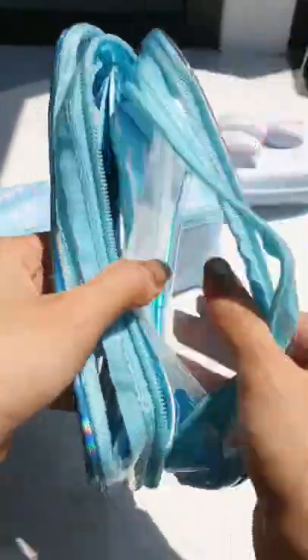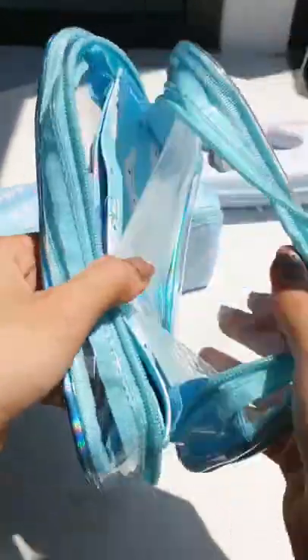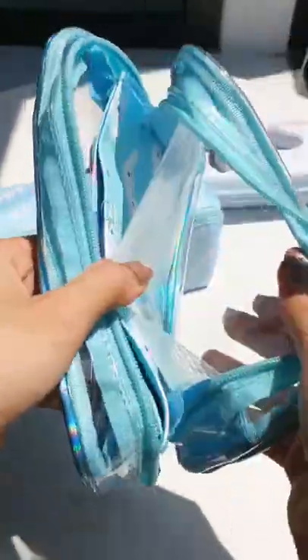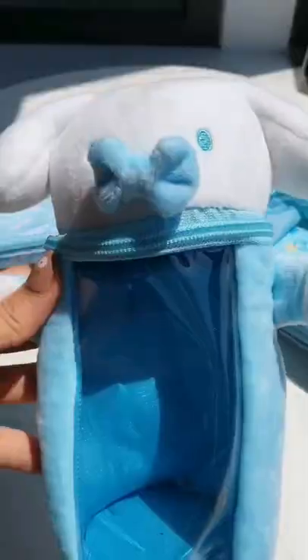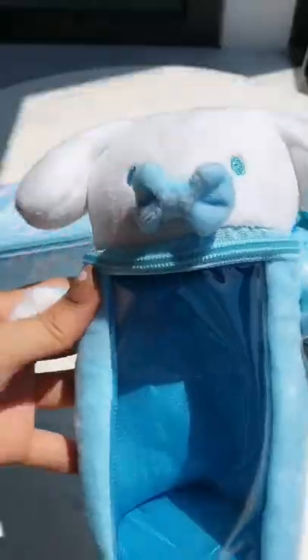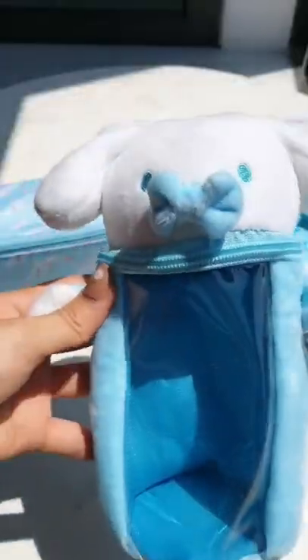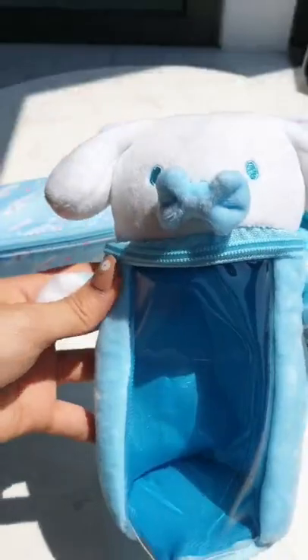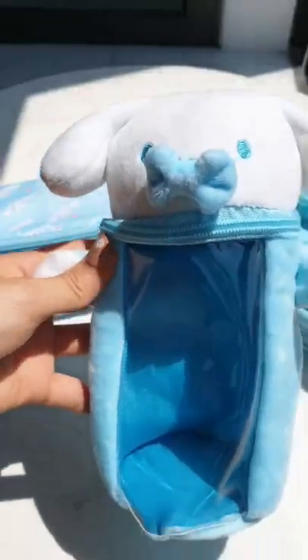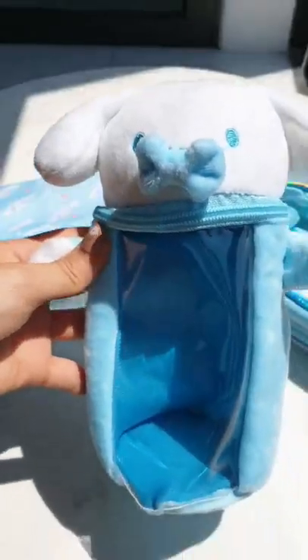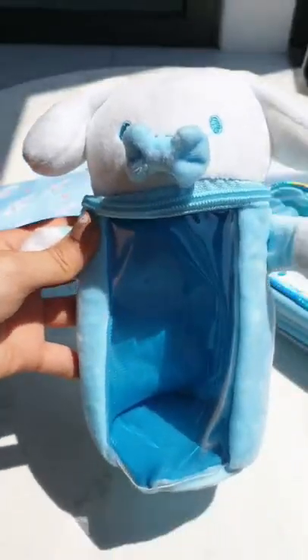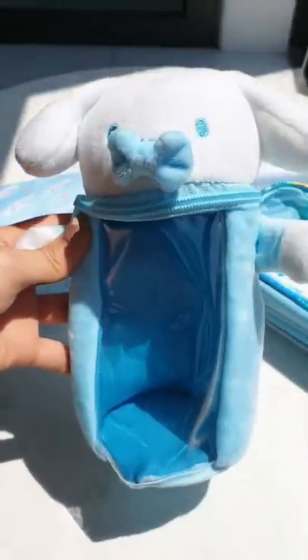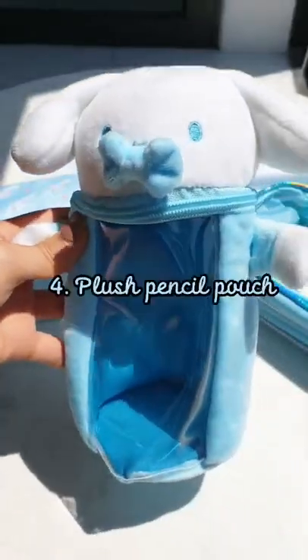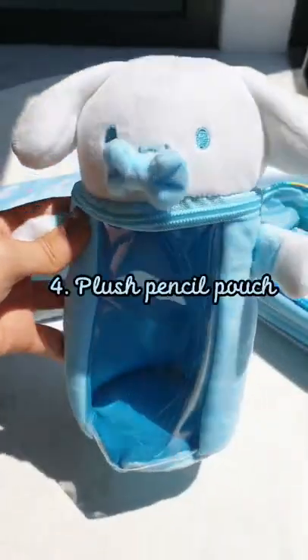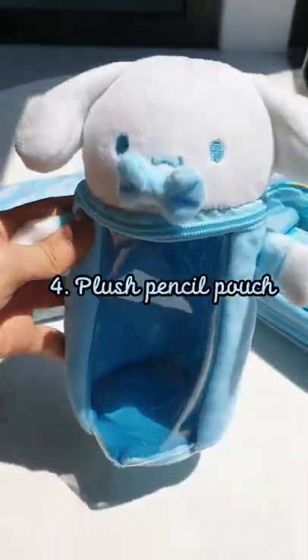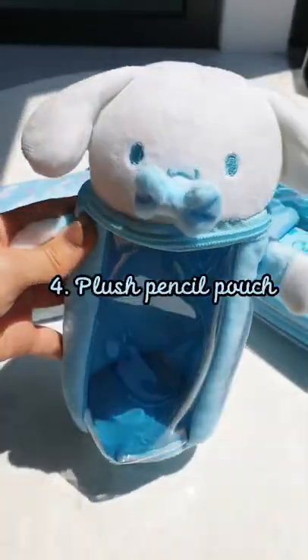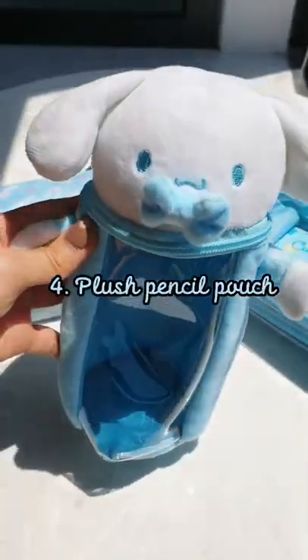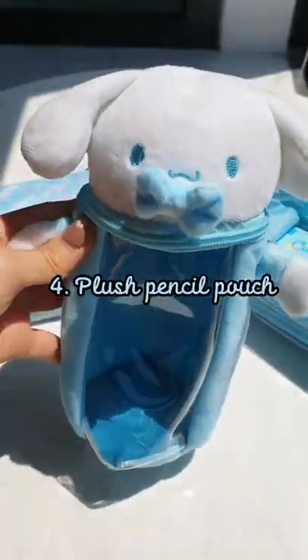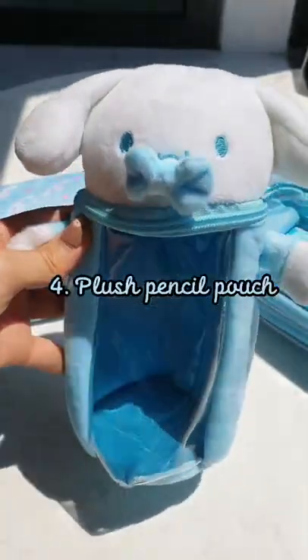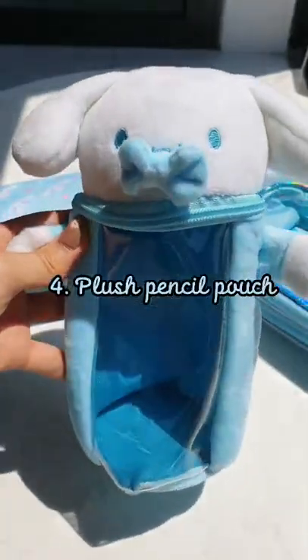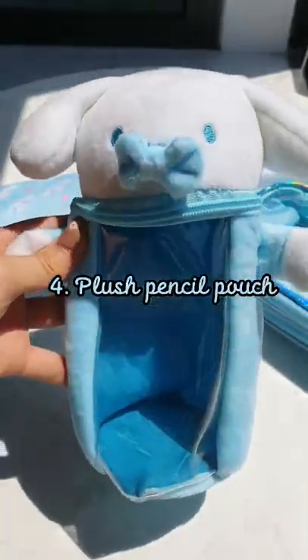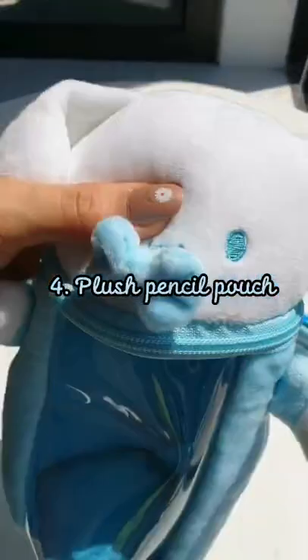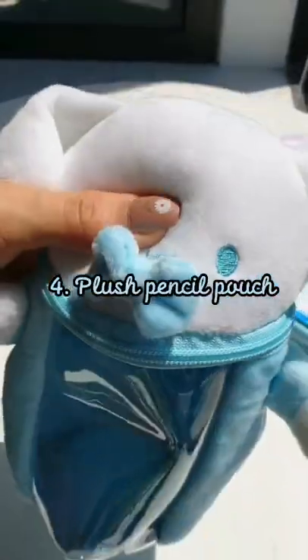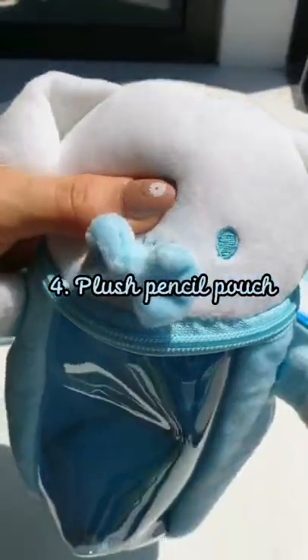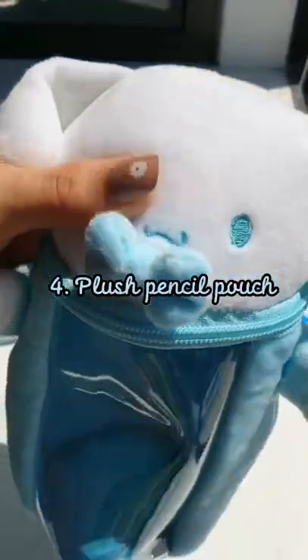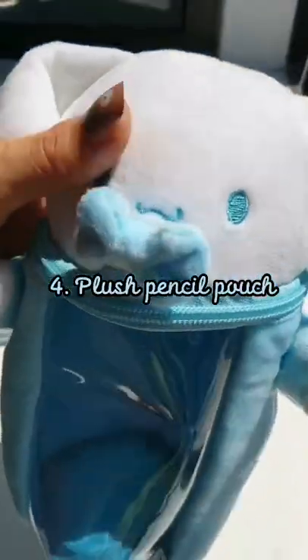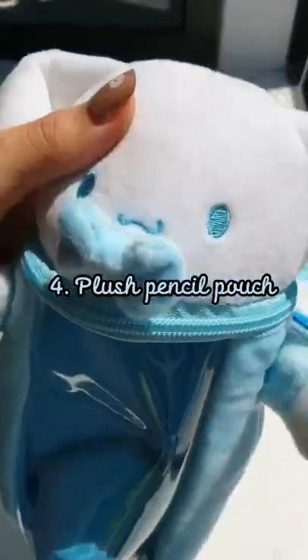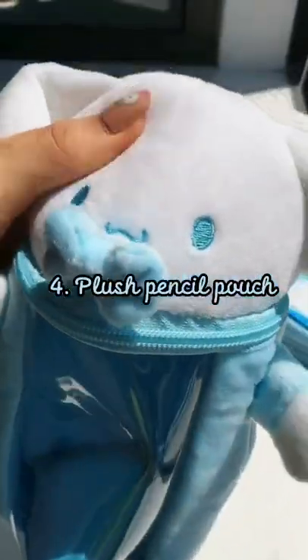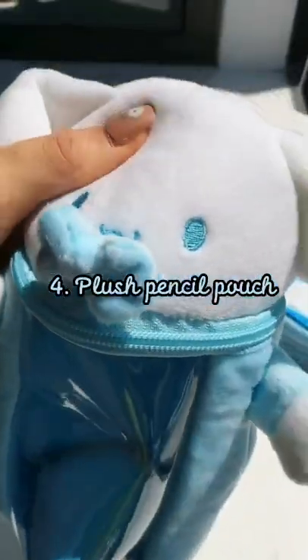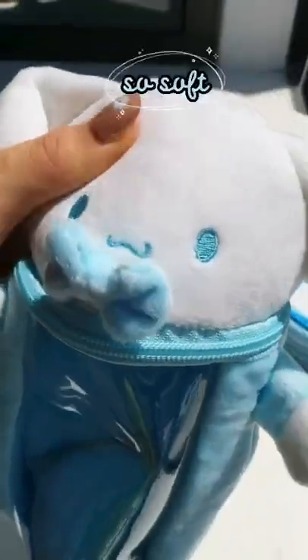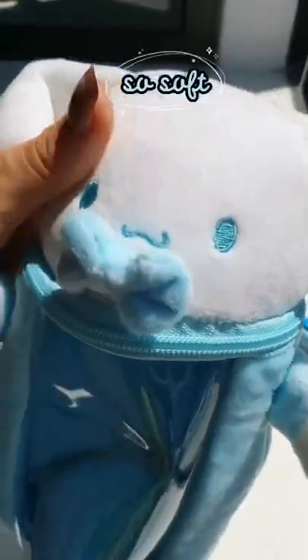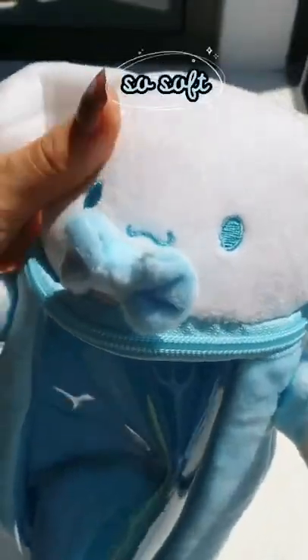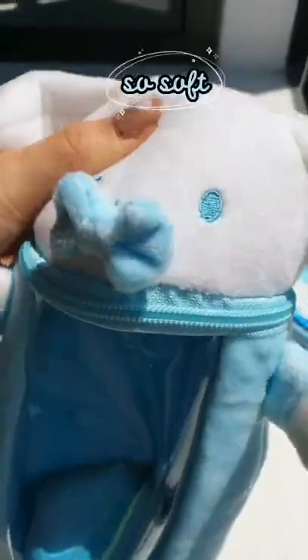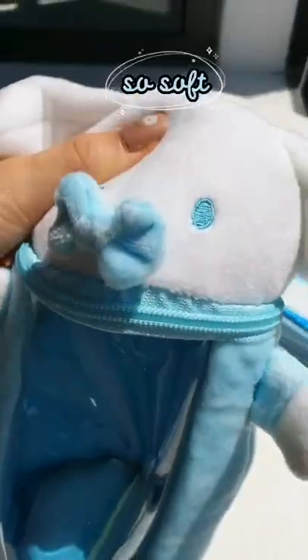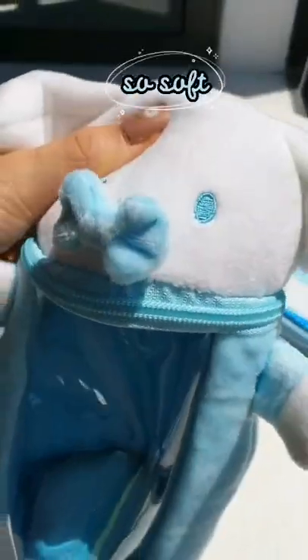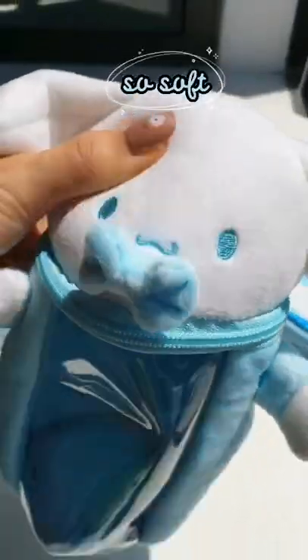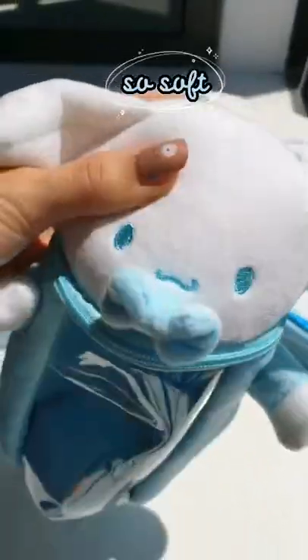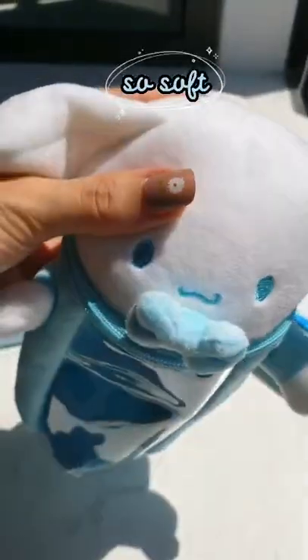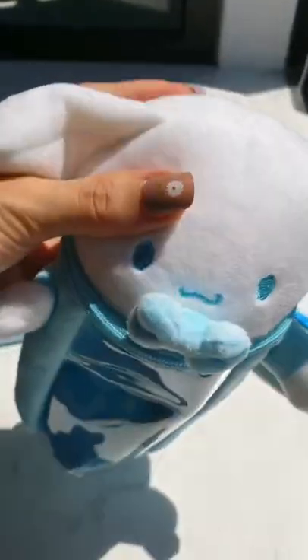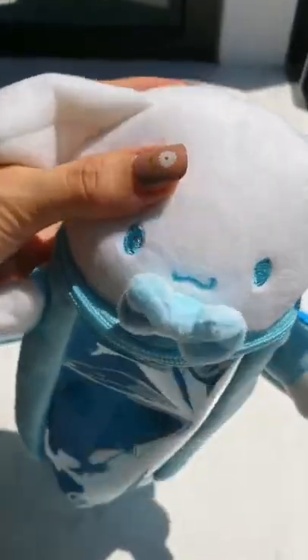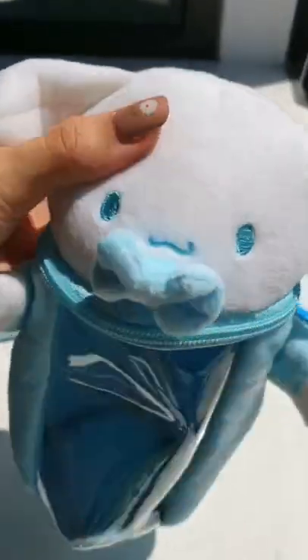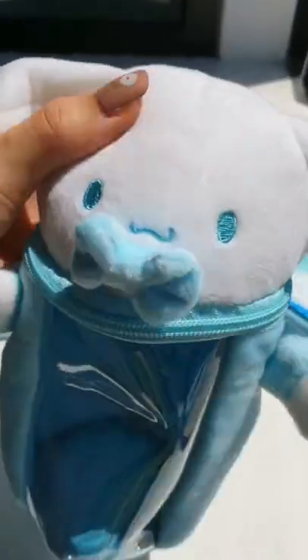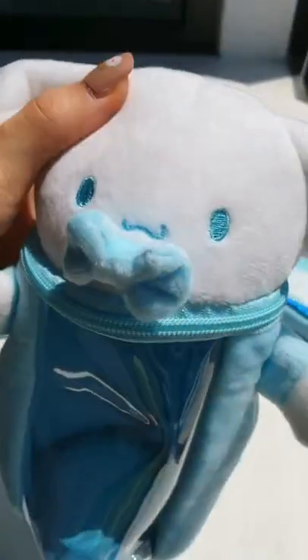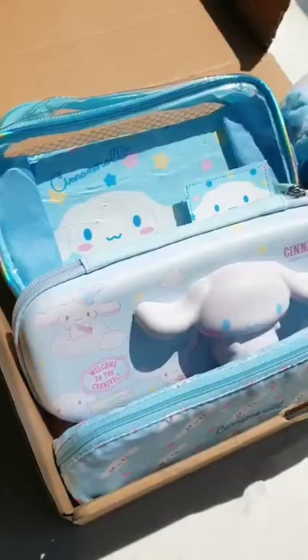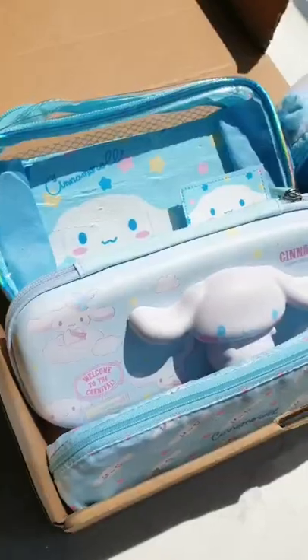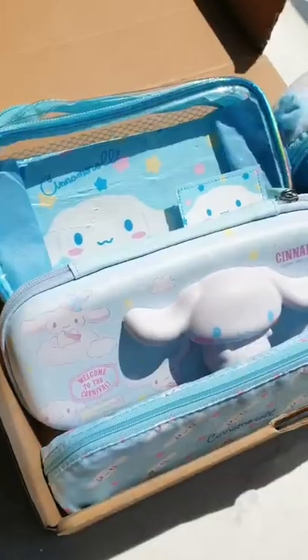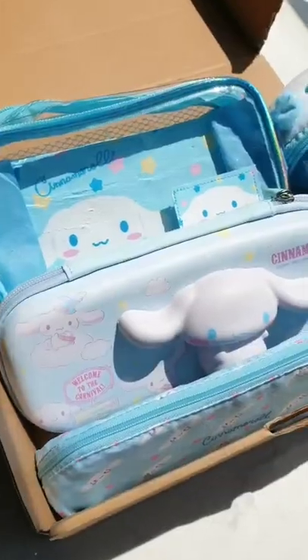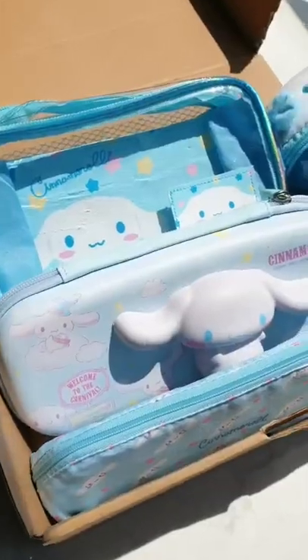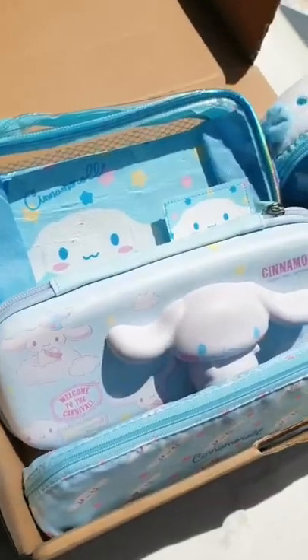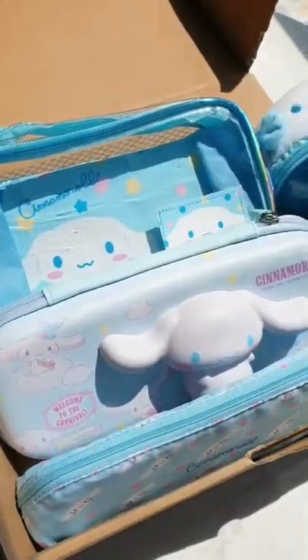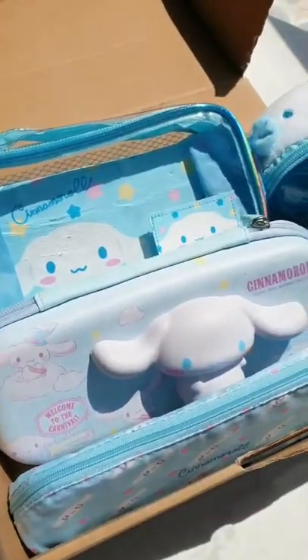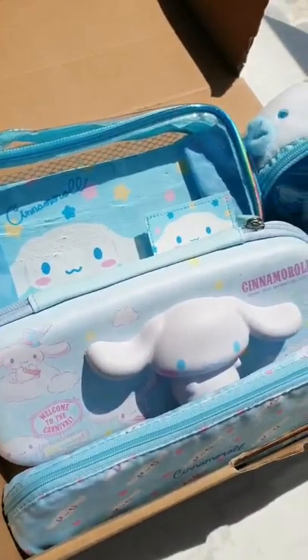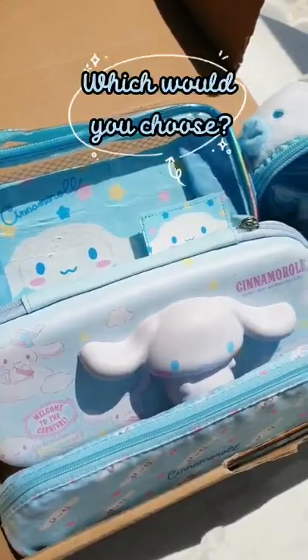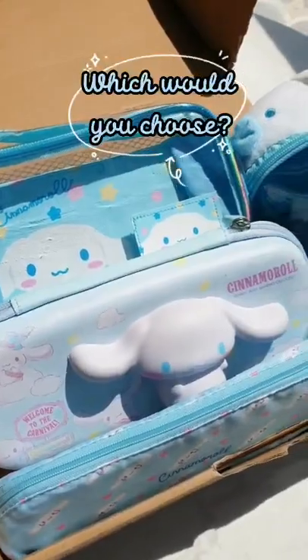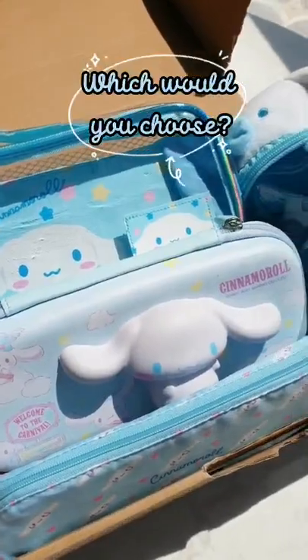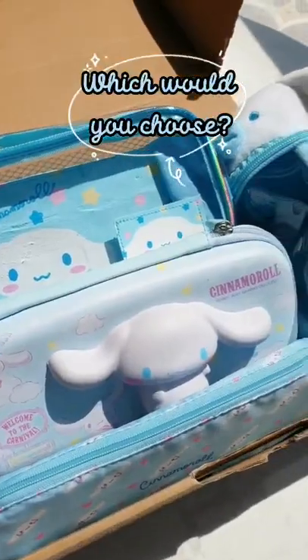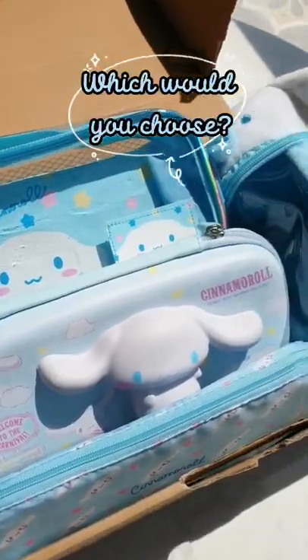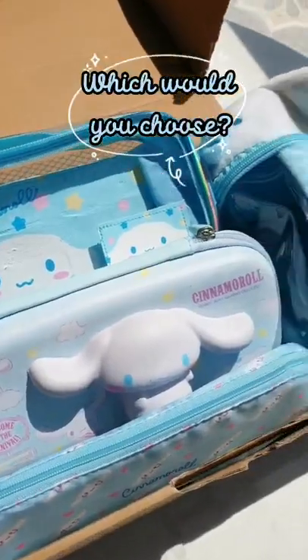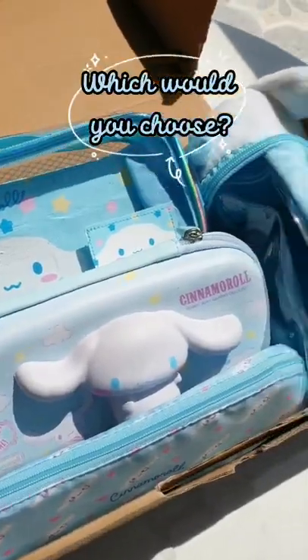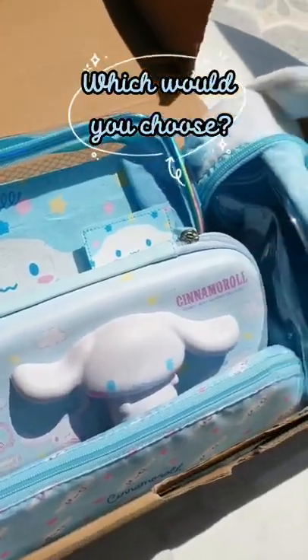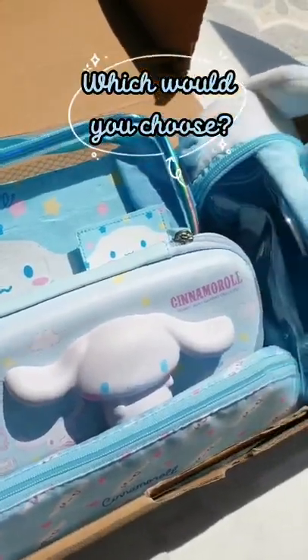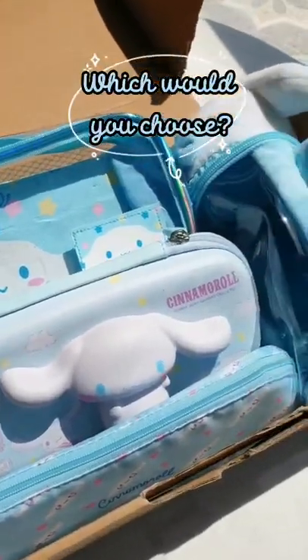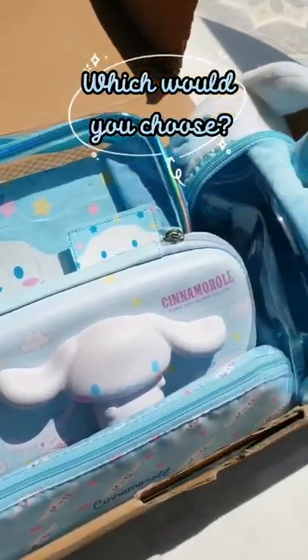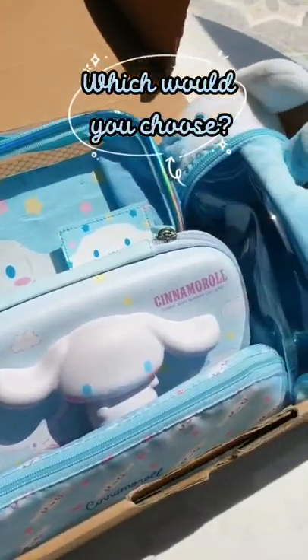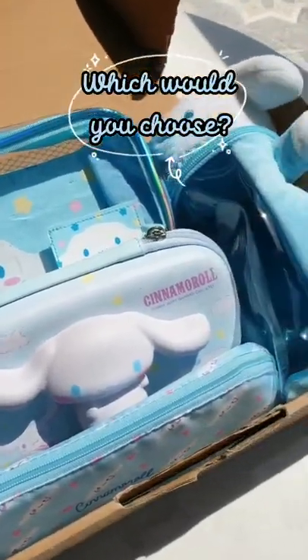Last but not least, a kawaii plush pencil pouch which has a really cute bow in the front. All are my favourites — what about you?